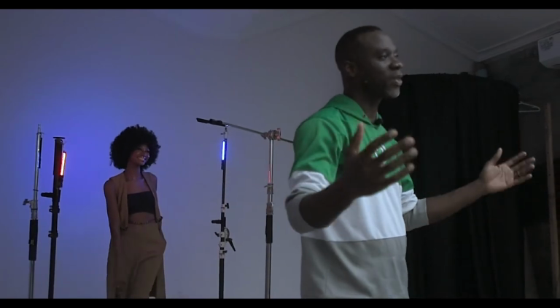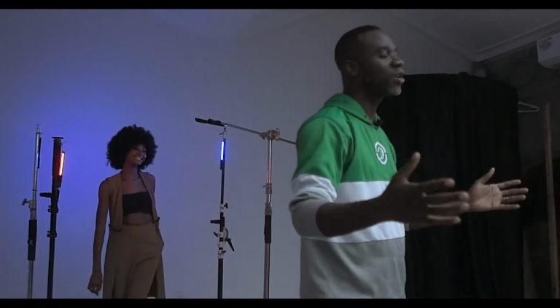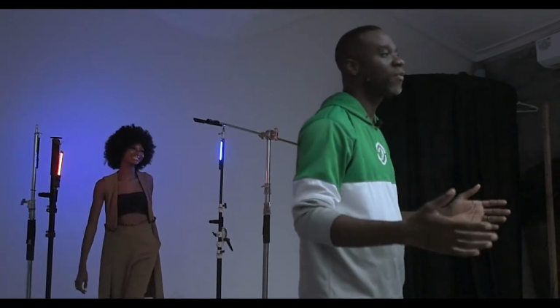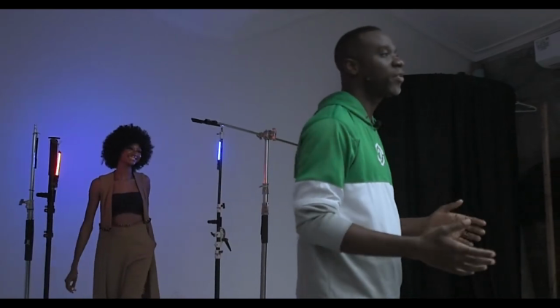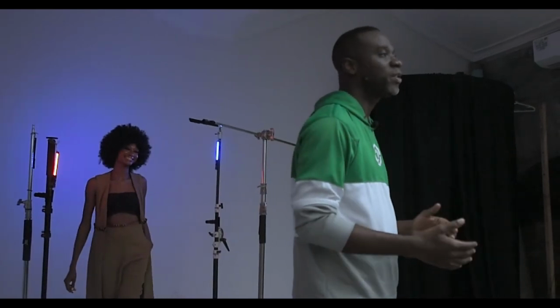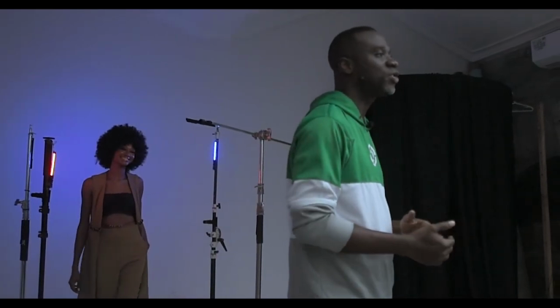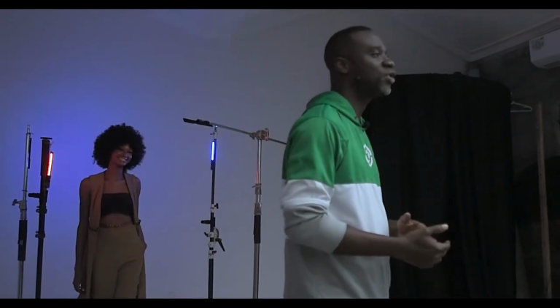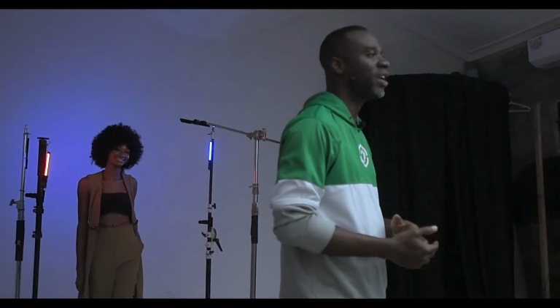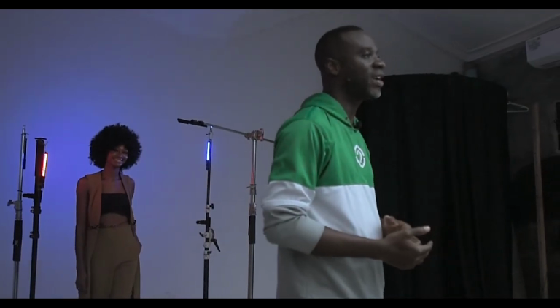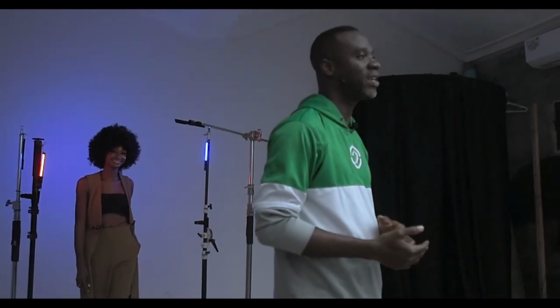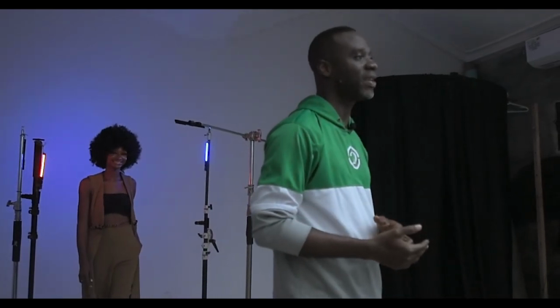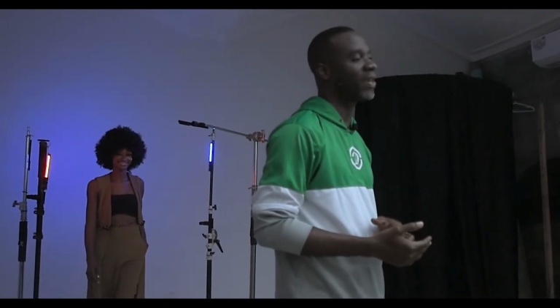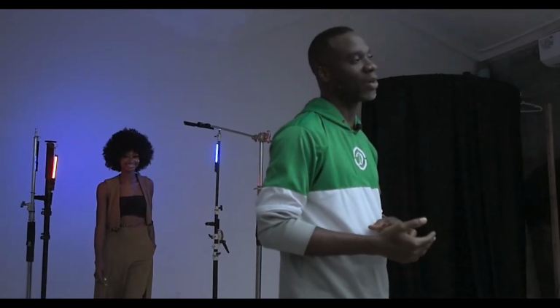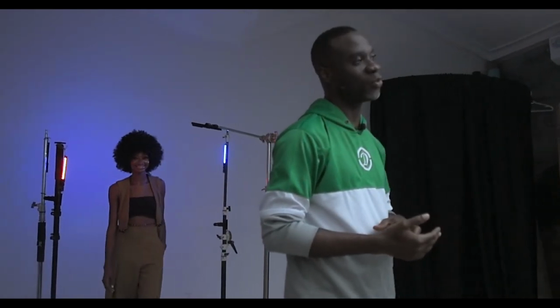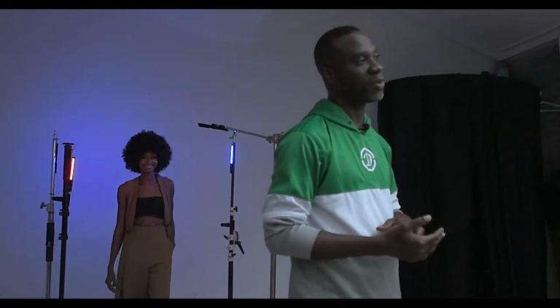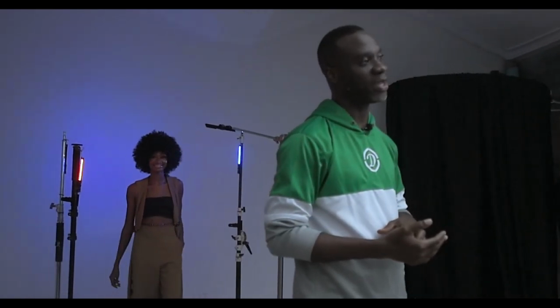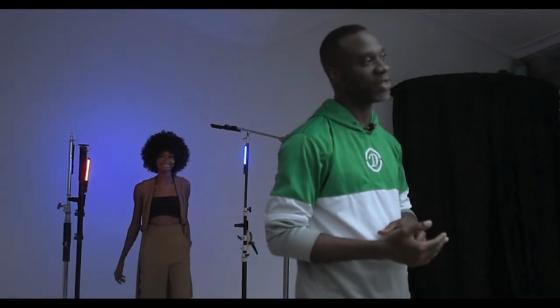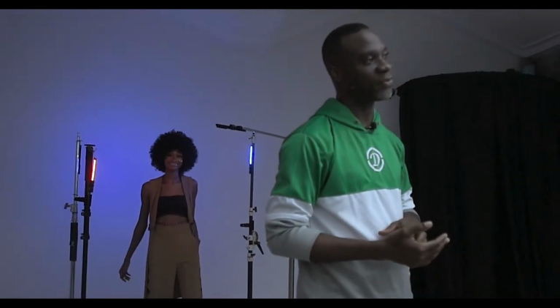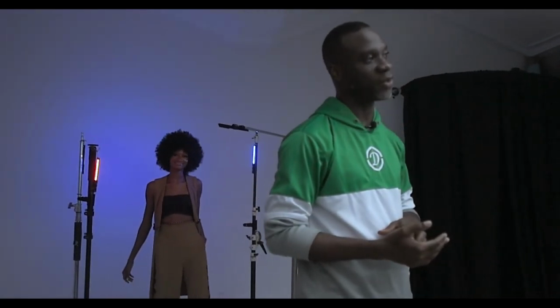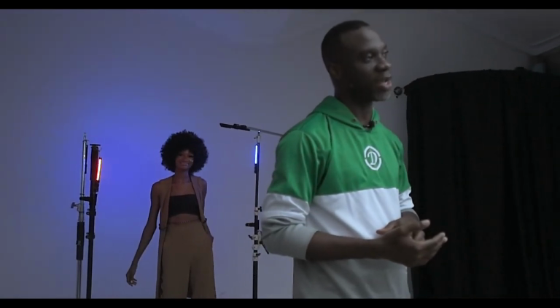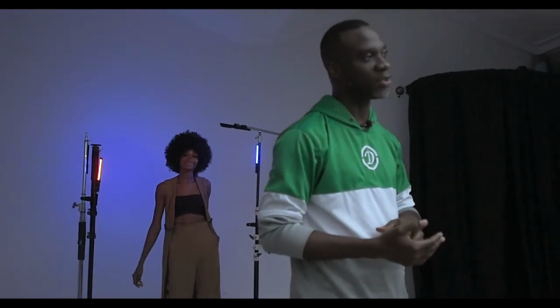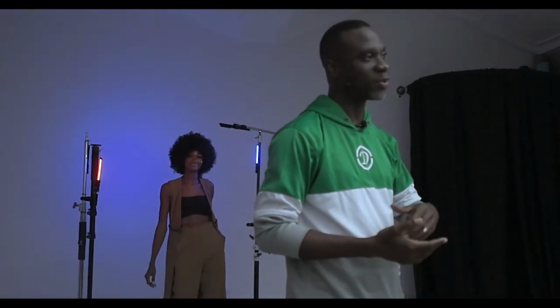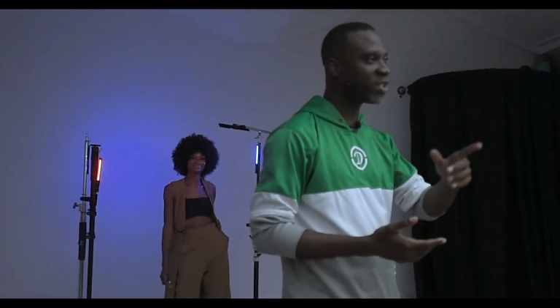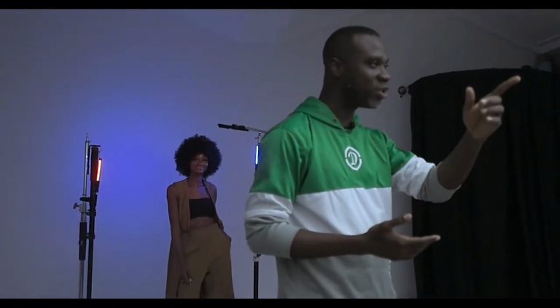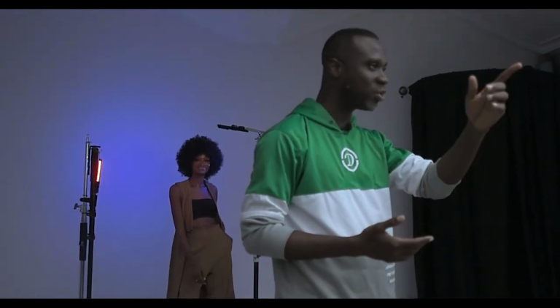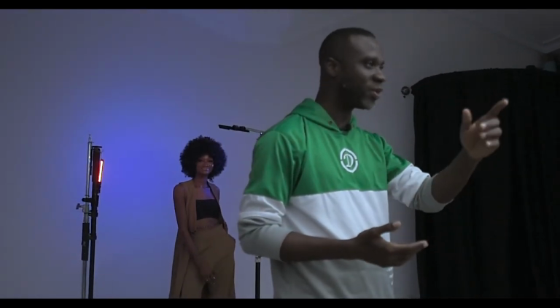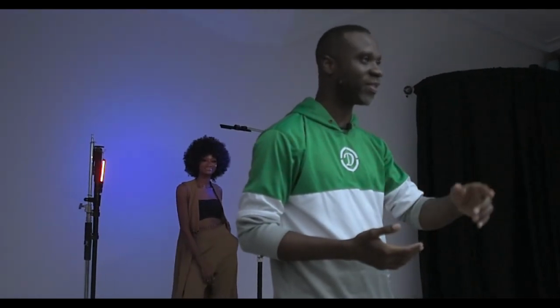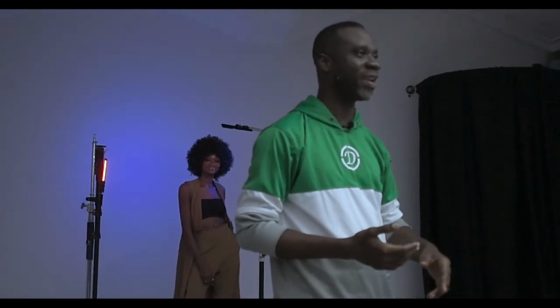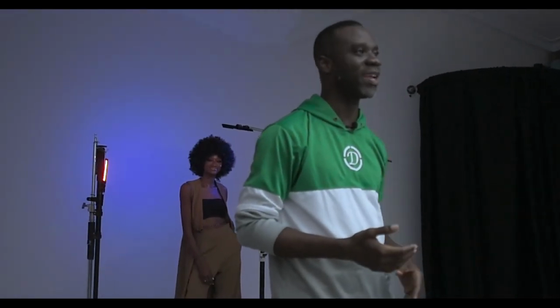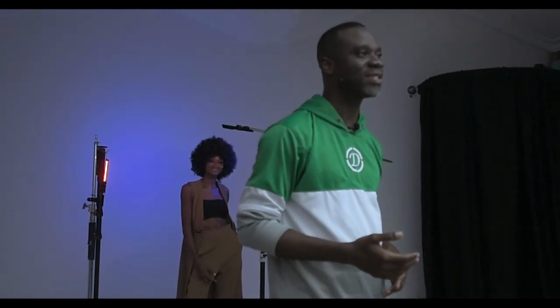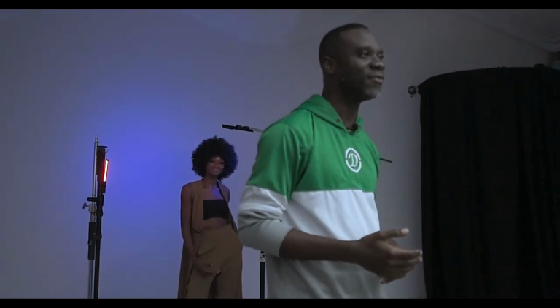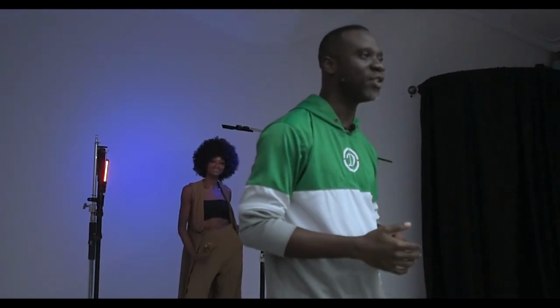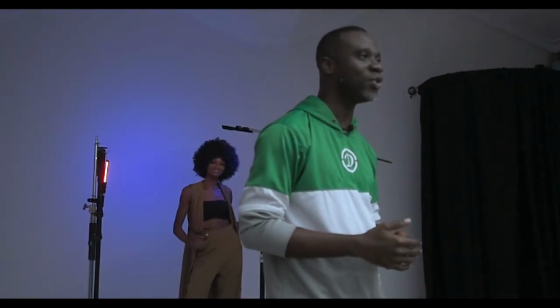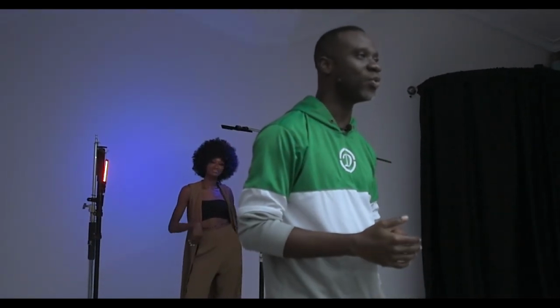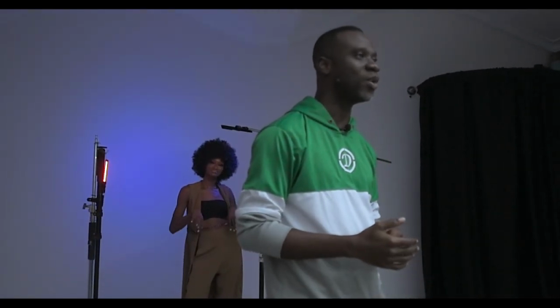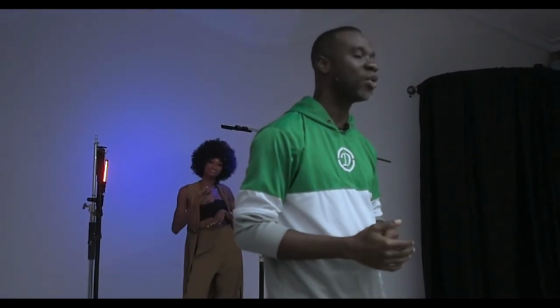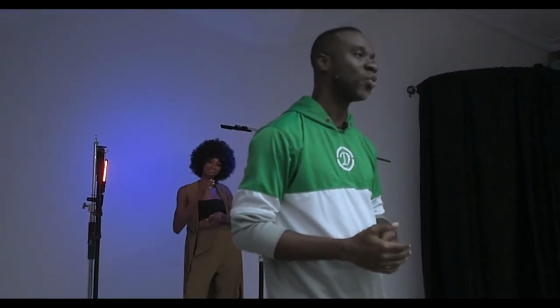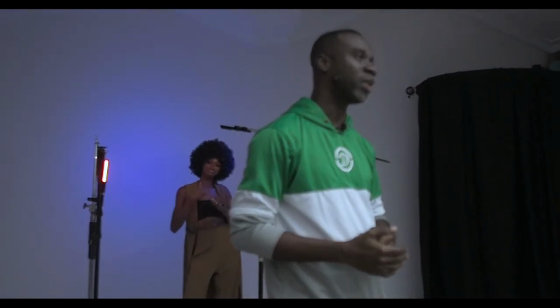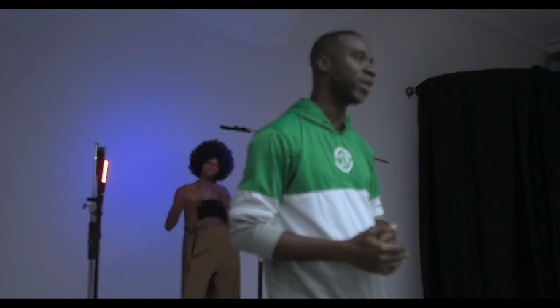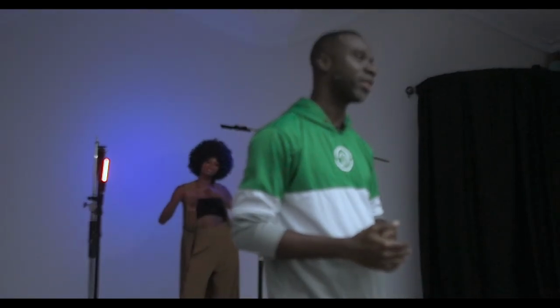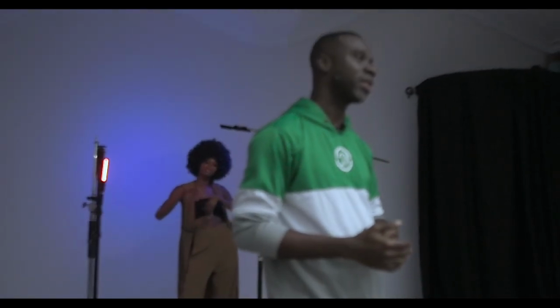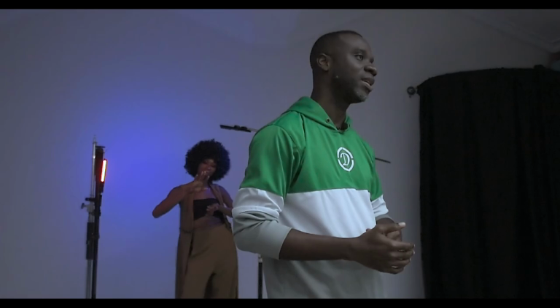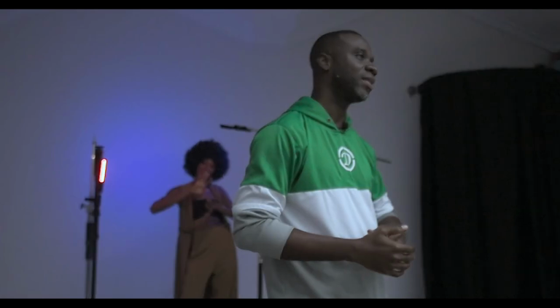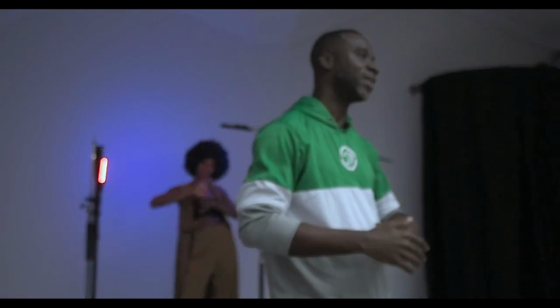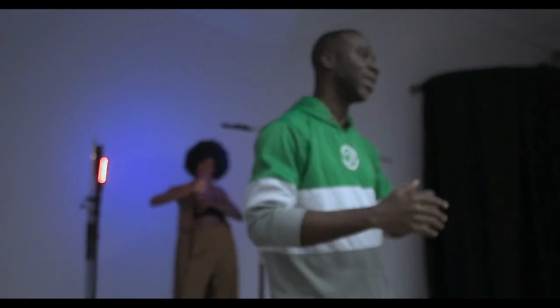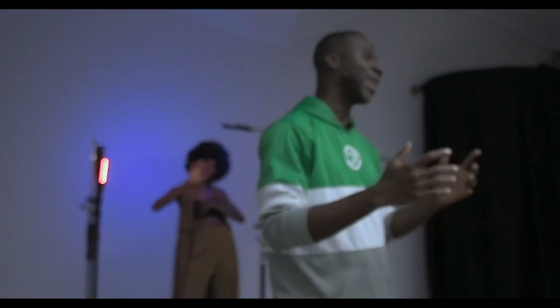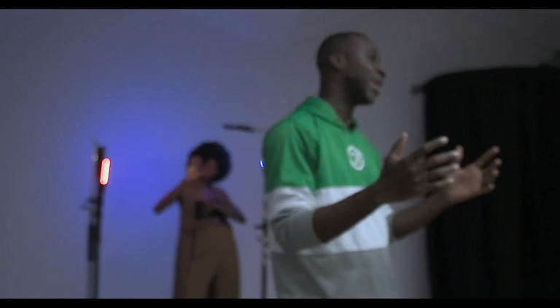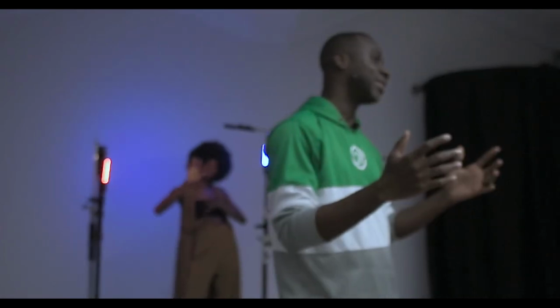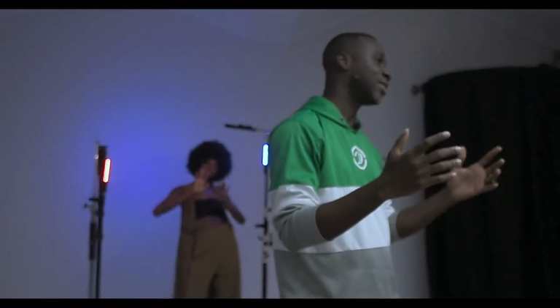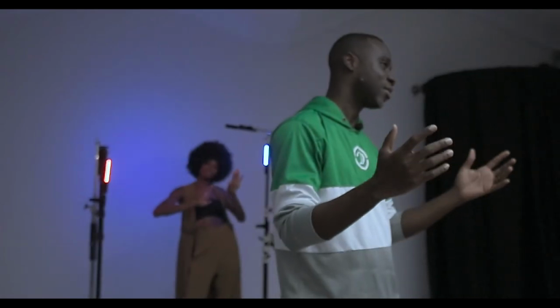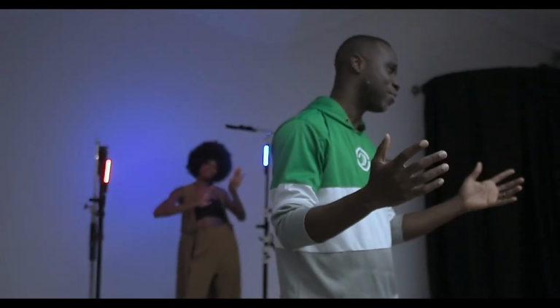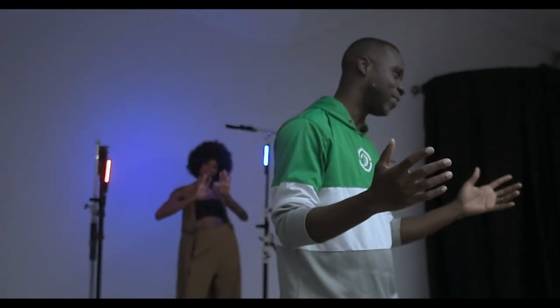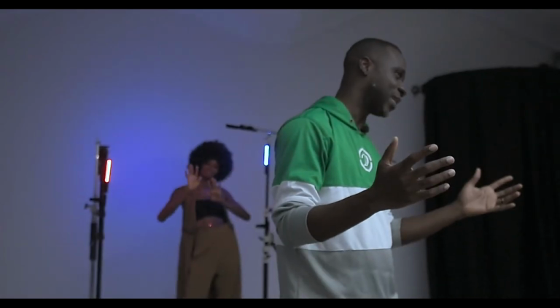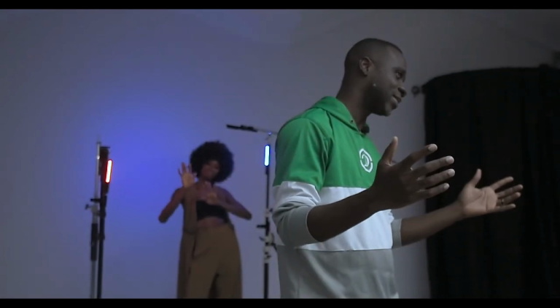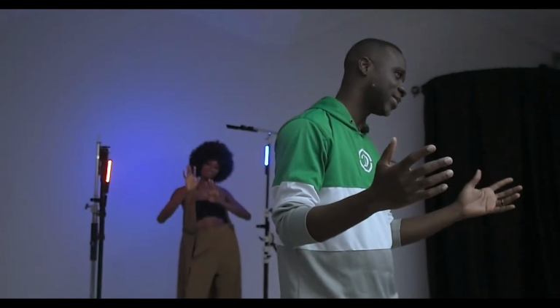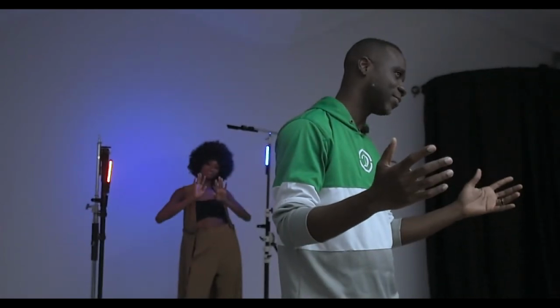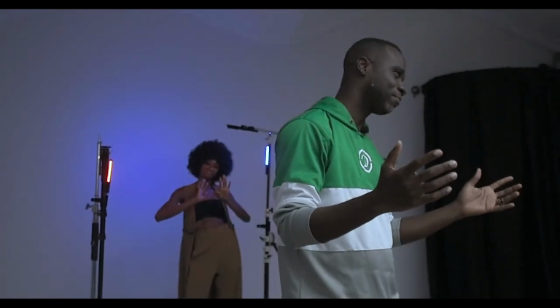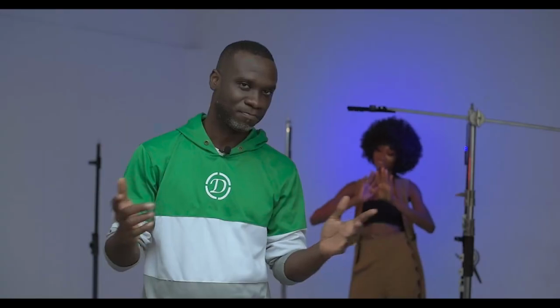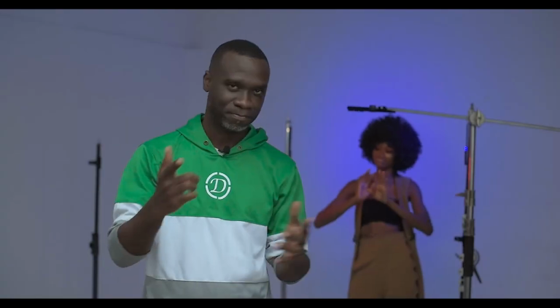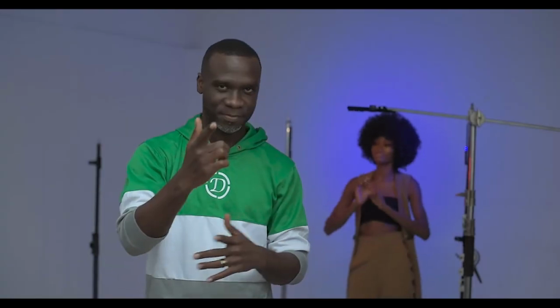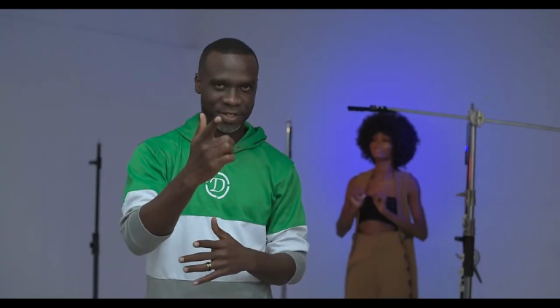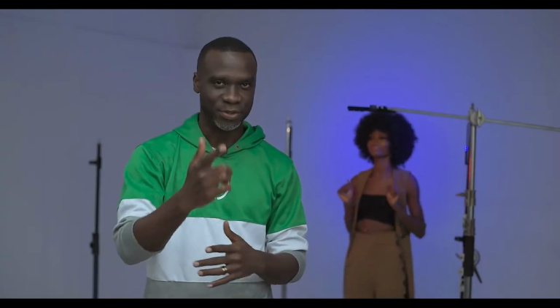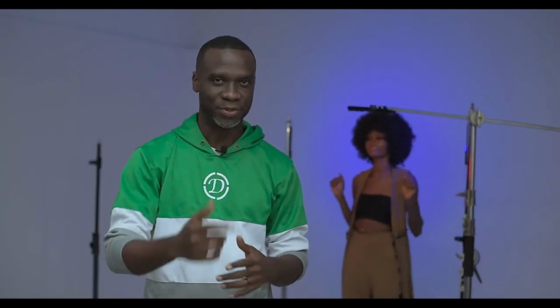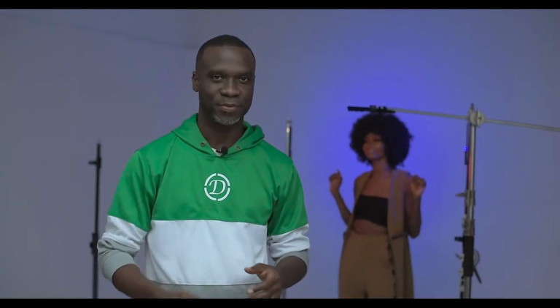Thank you very much, and that will be it for now. See you in the next video with the light blaster. See you soon.